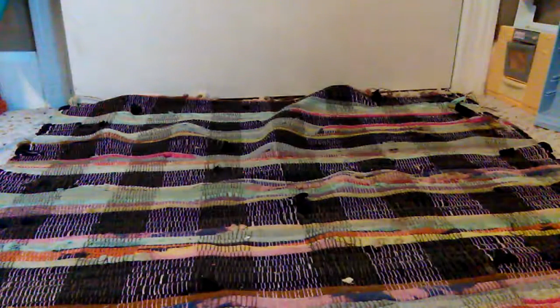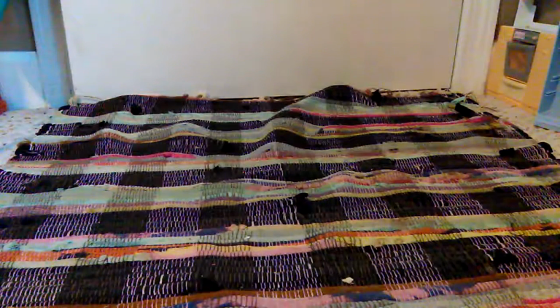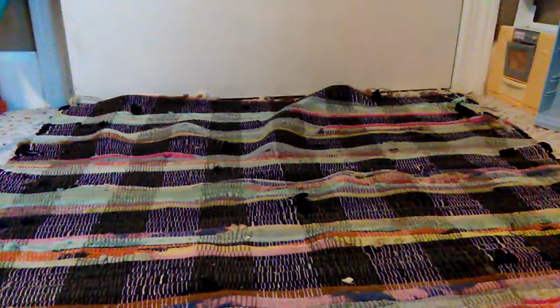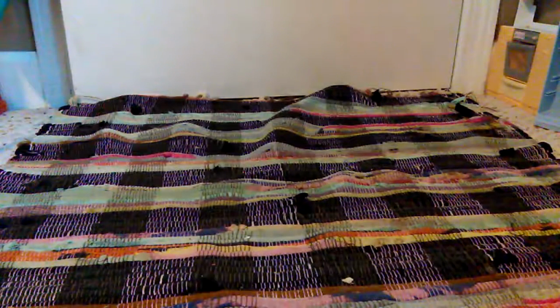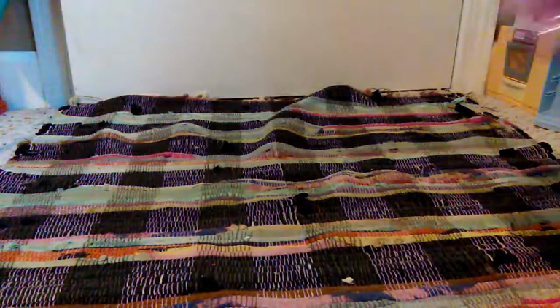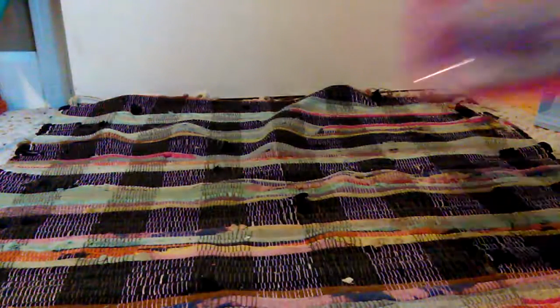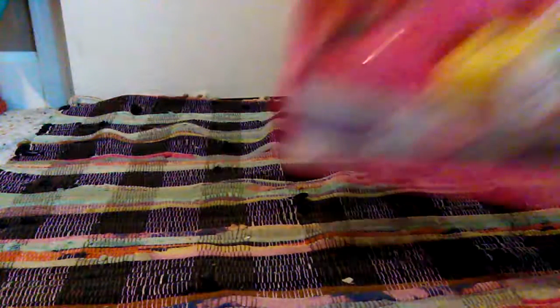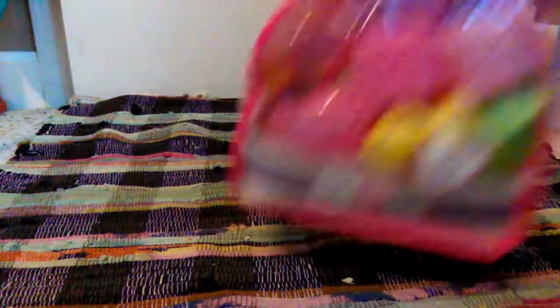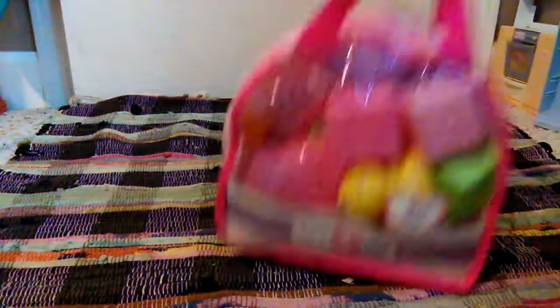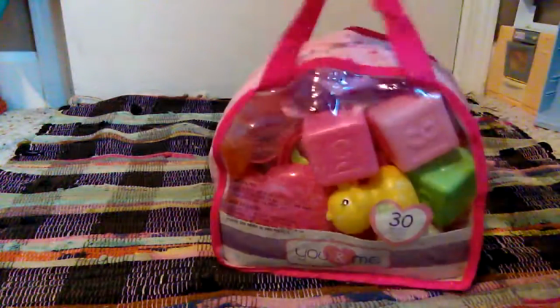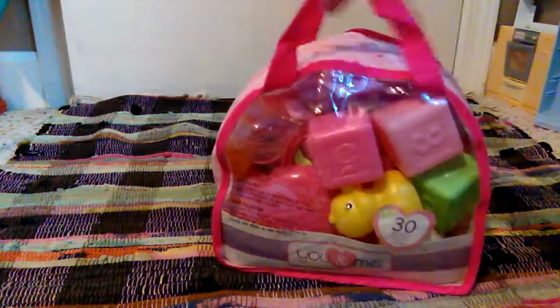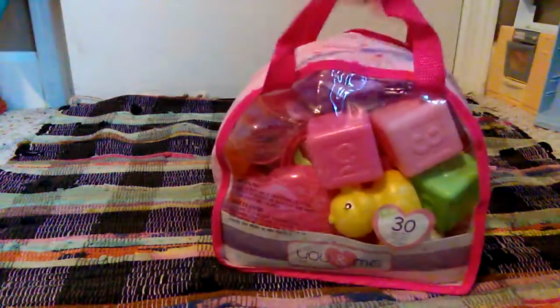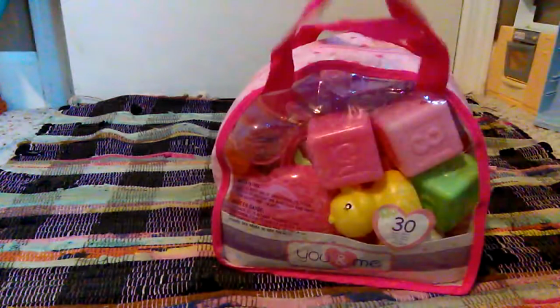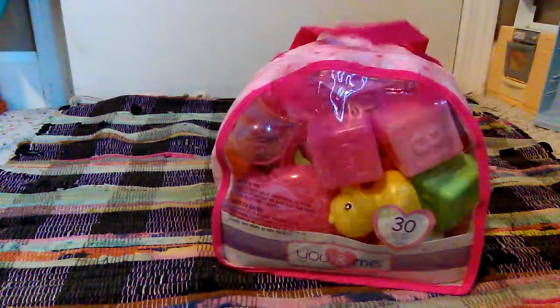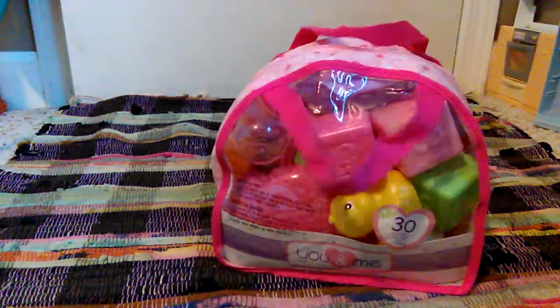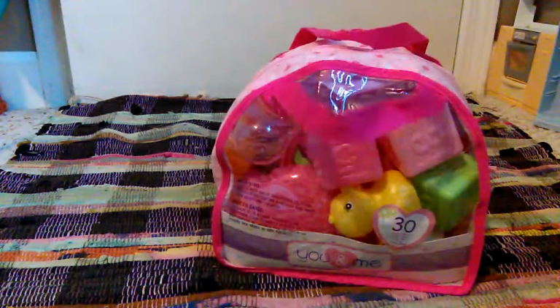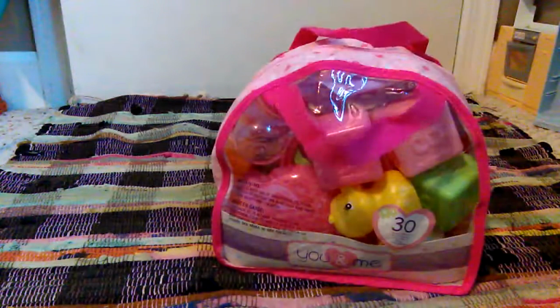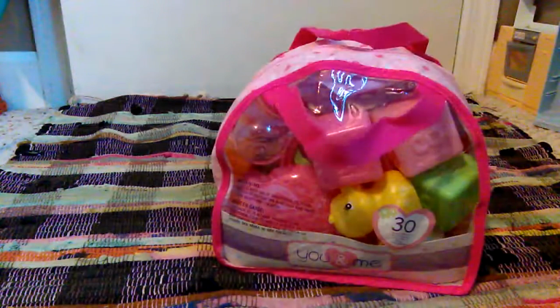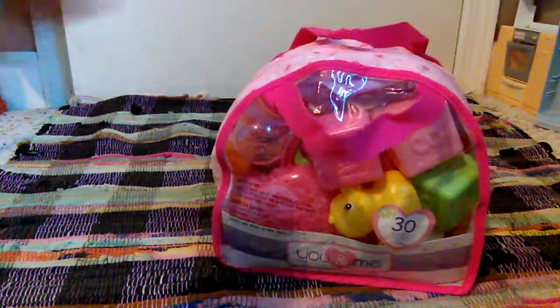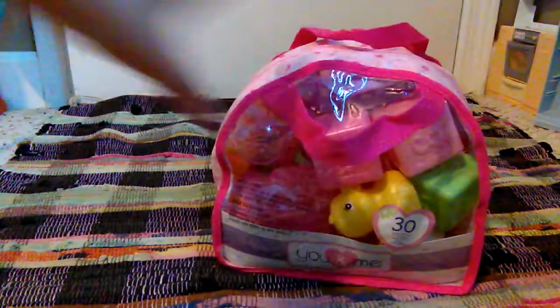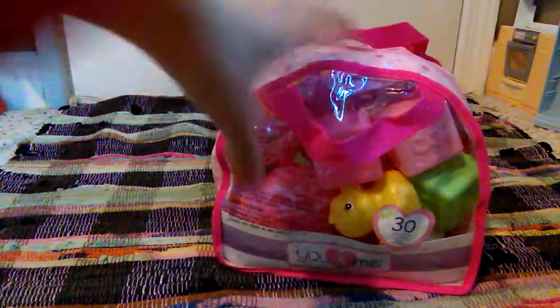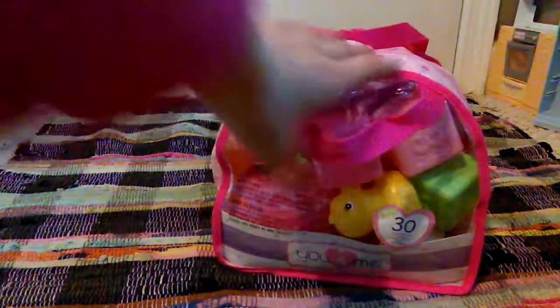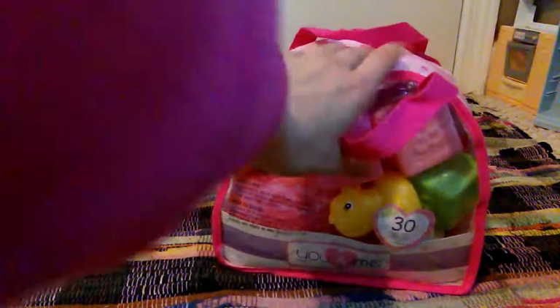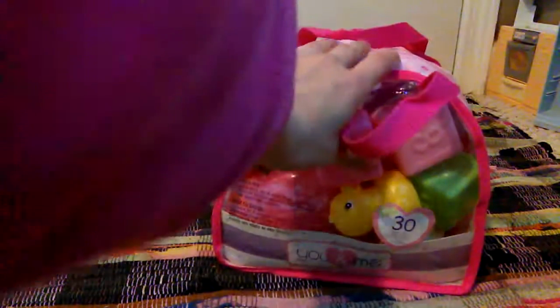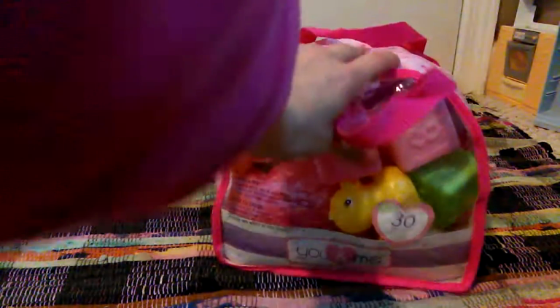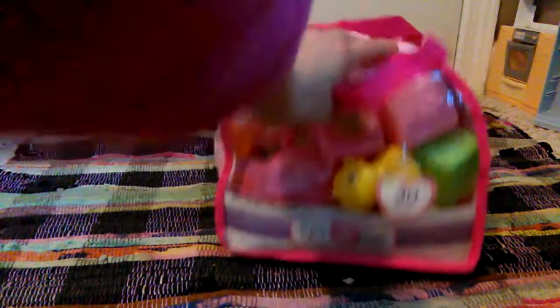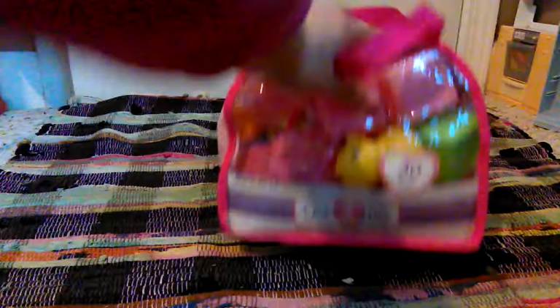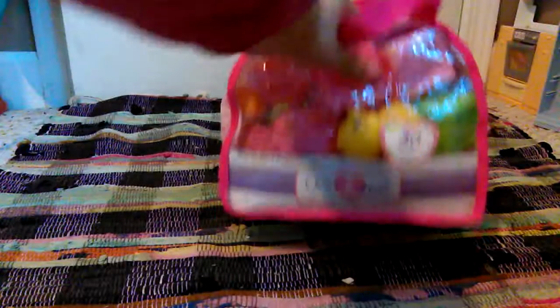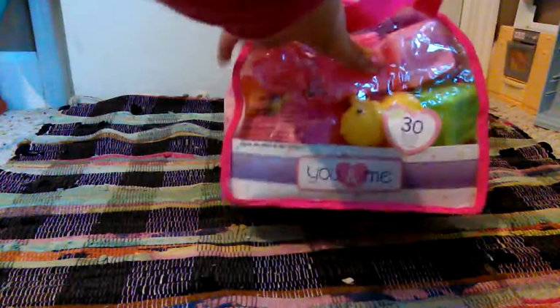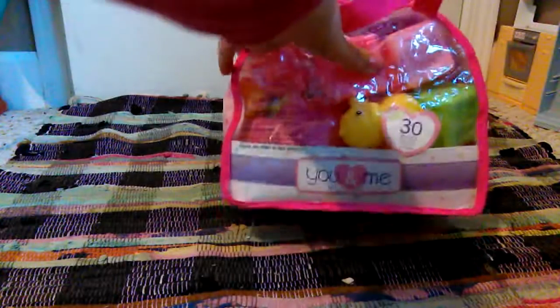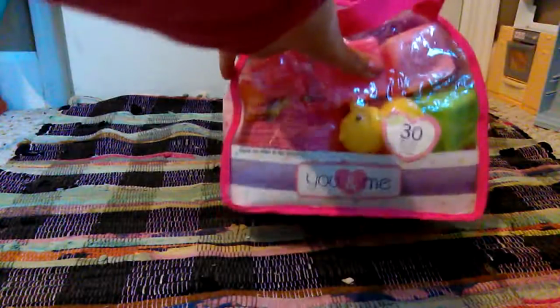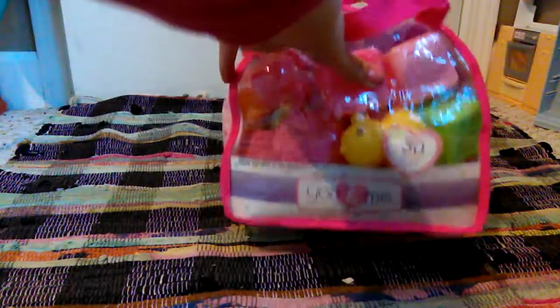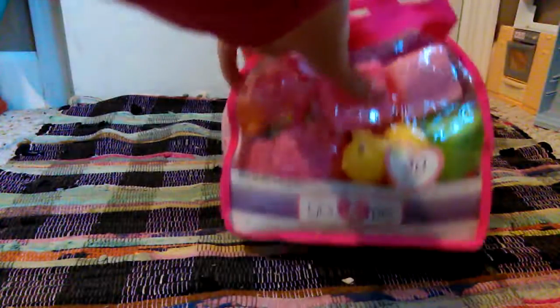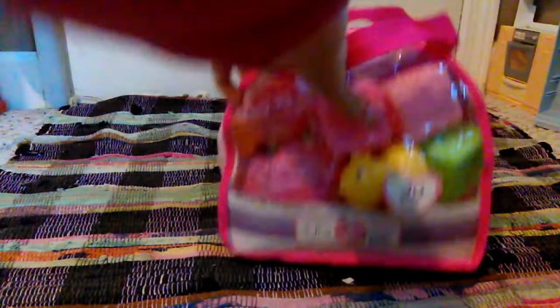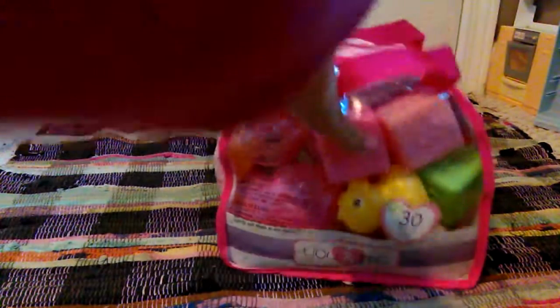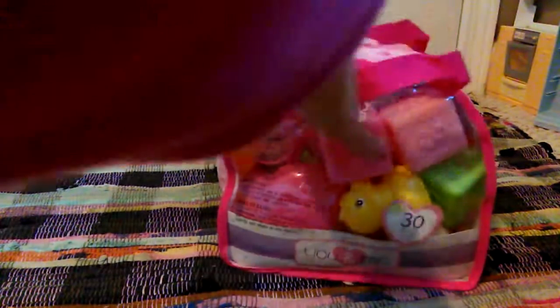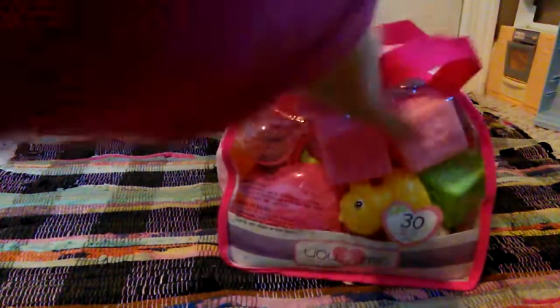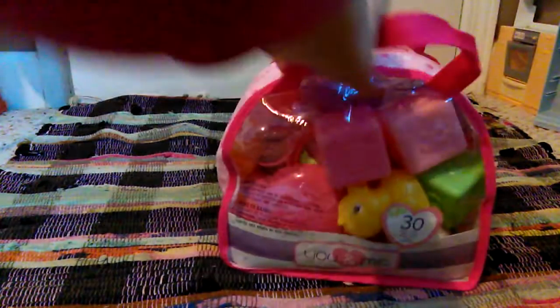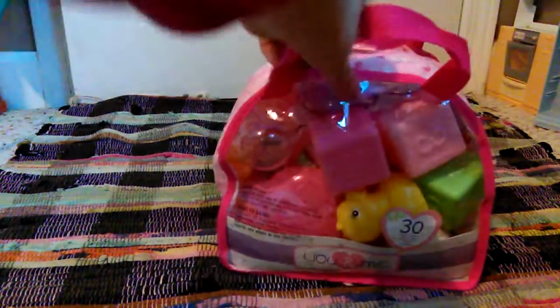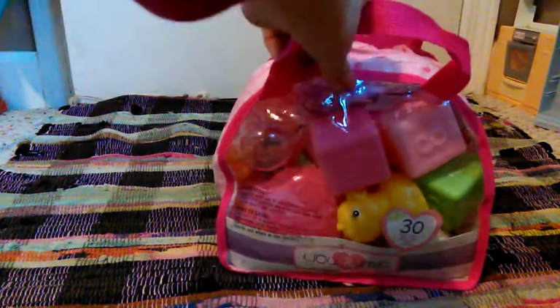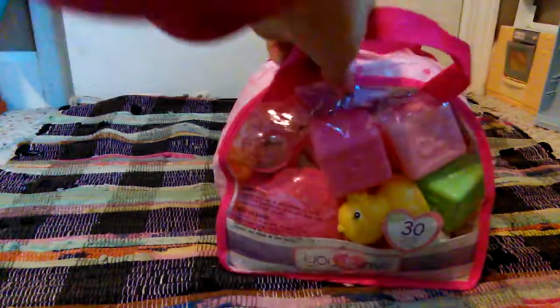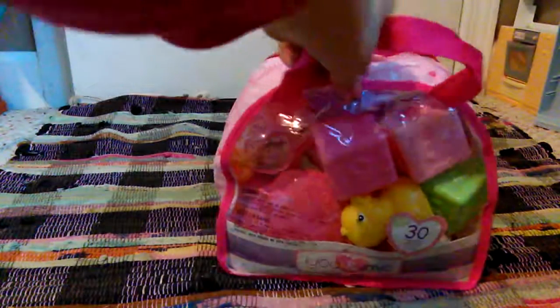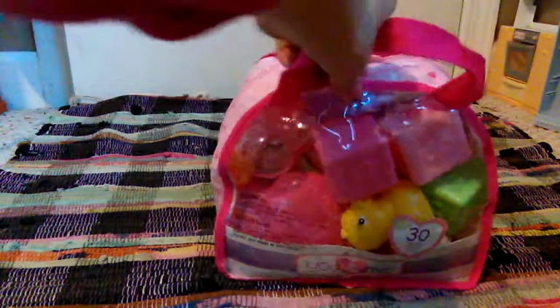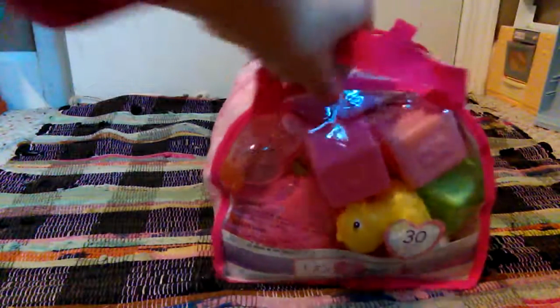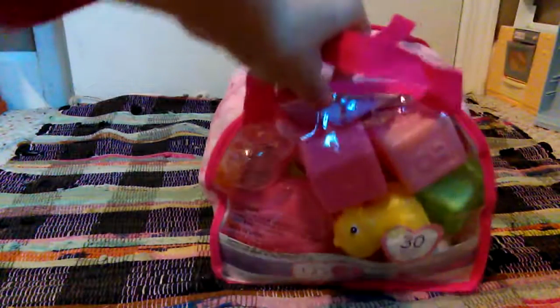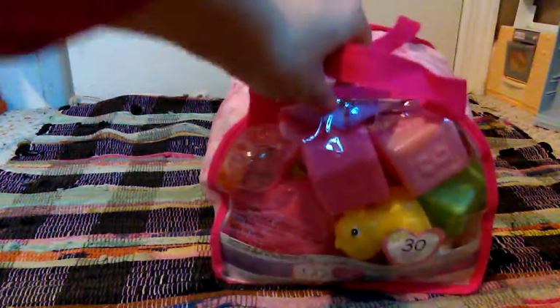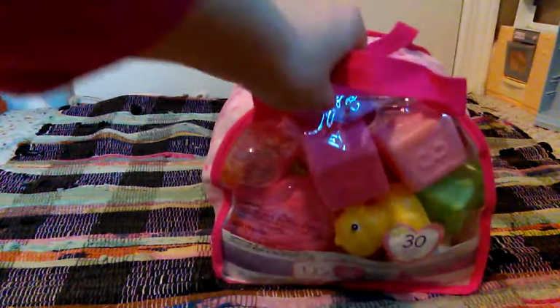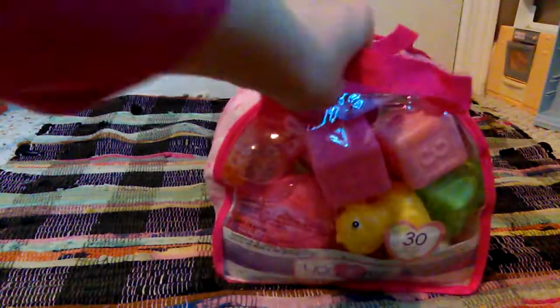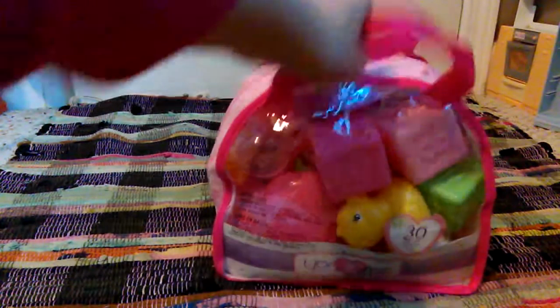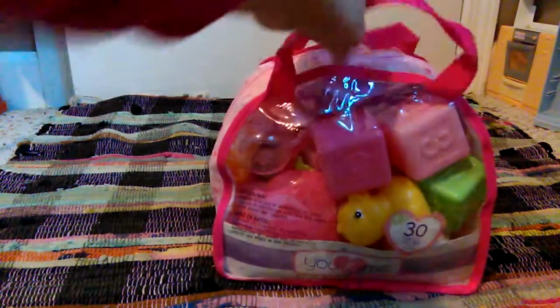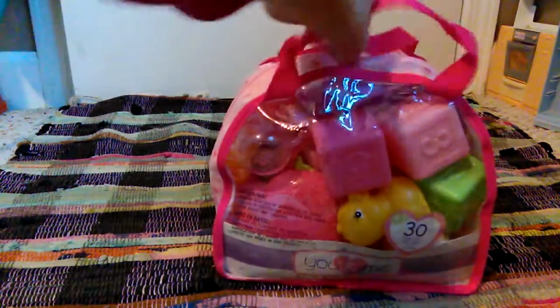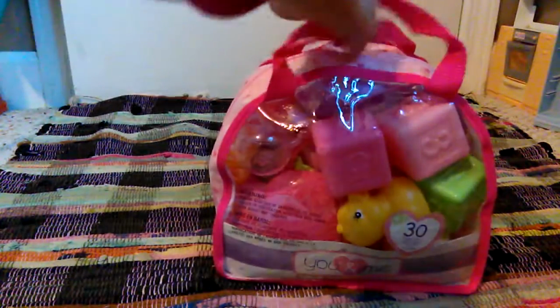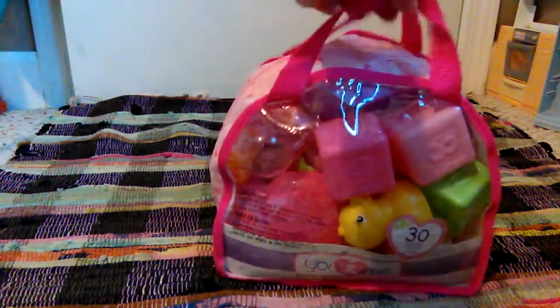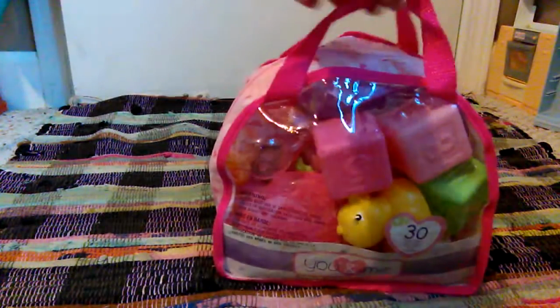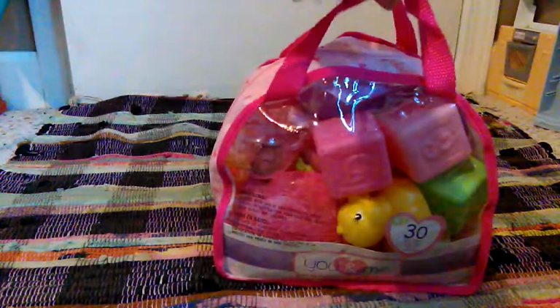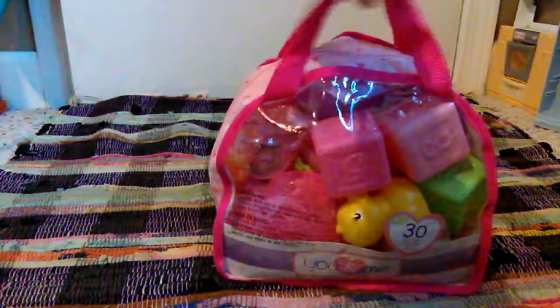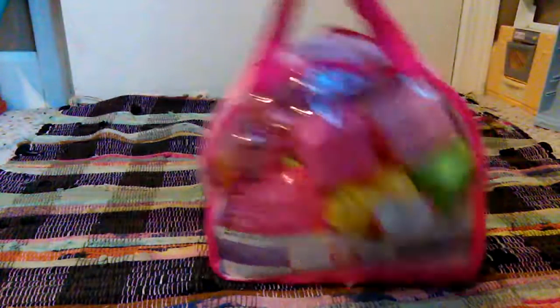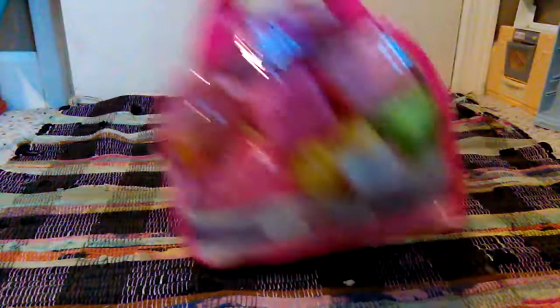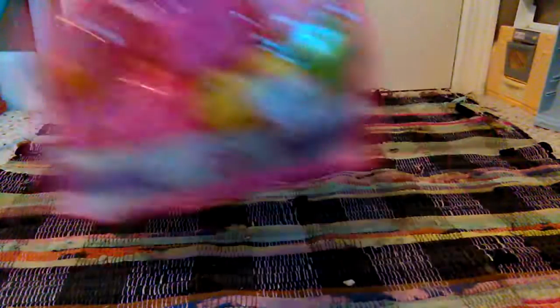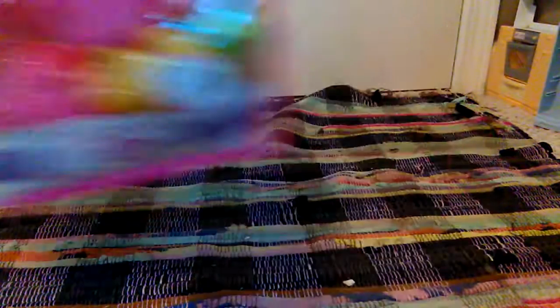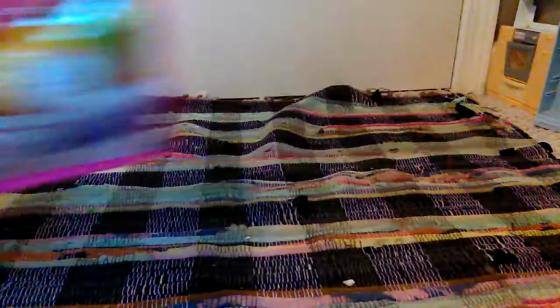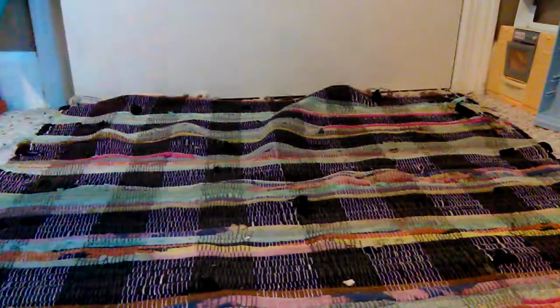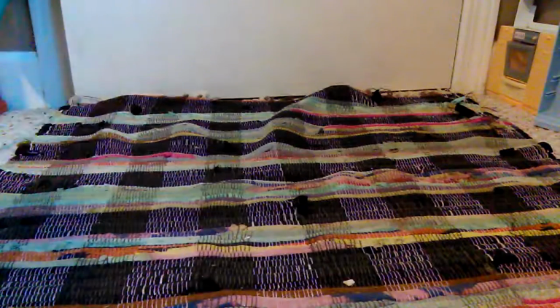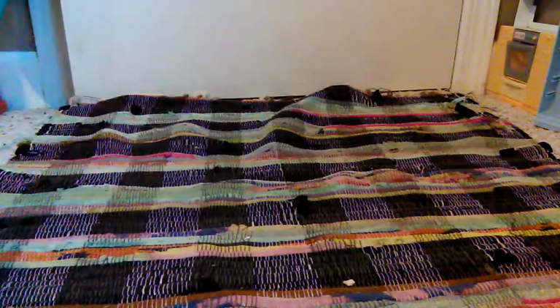So the first thing I want to show you is this You and Me set. It's got 30 pieces. Really excited to open that — it's got a lot of accessories I can use with my babies.